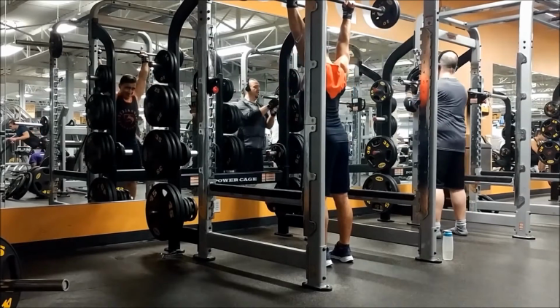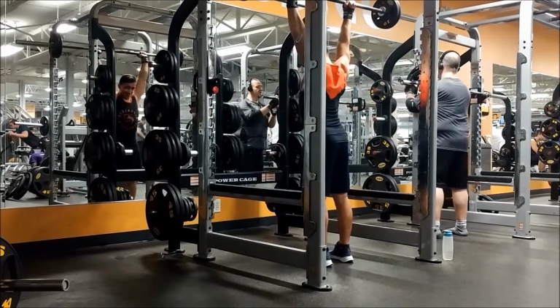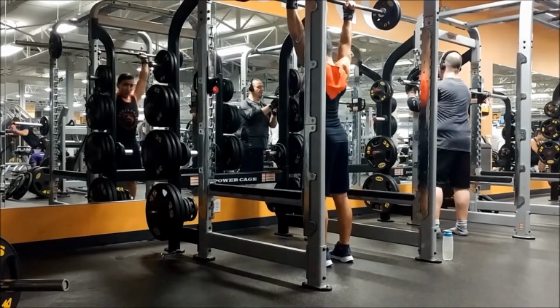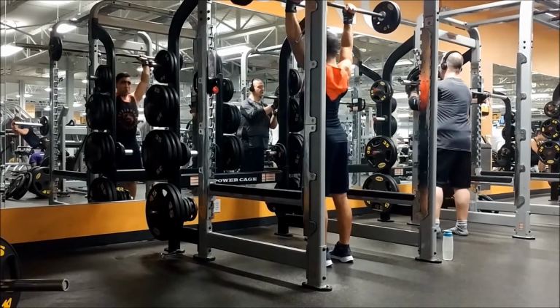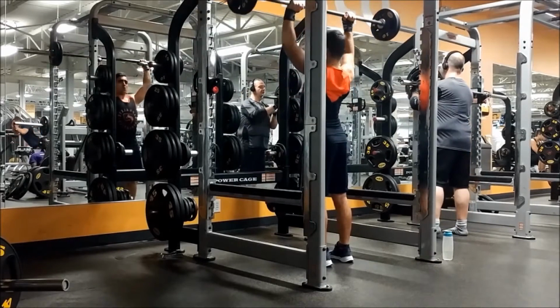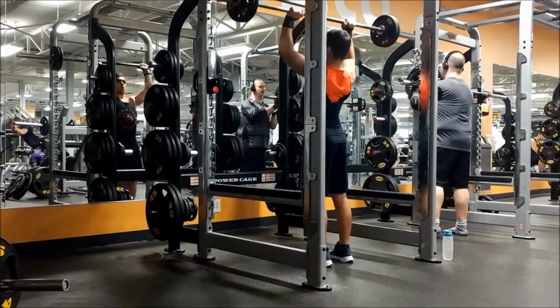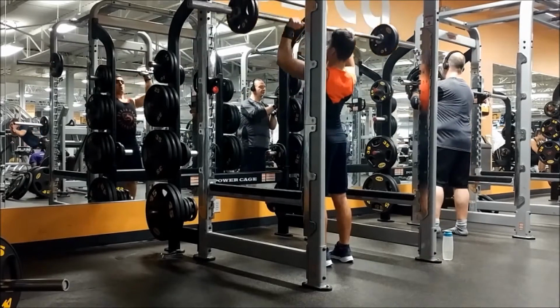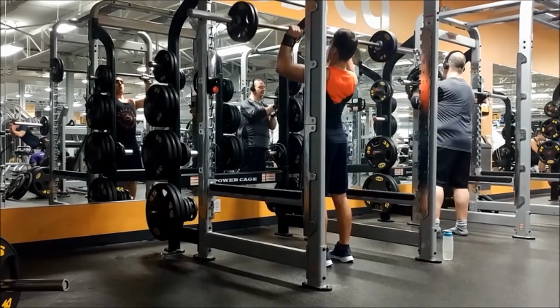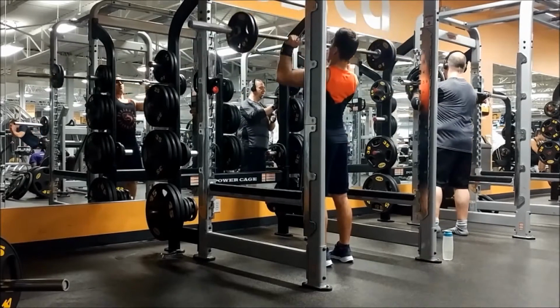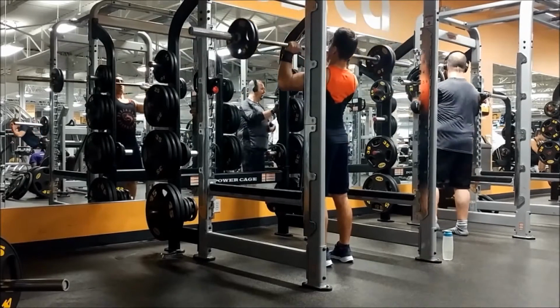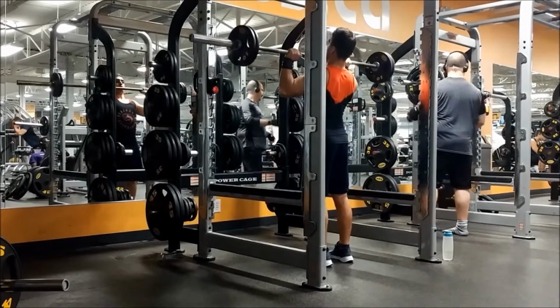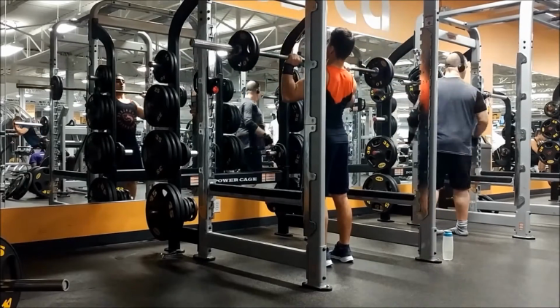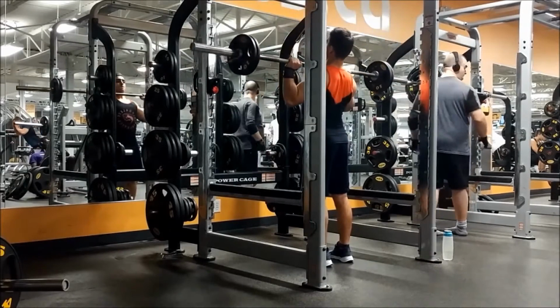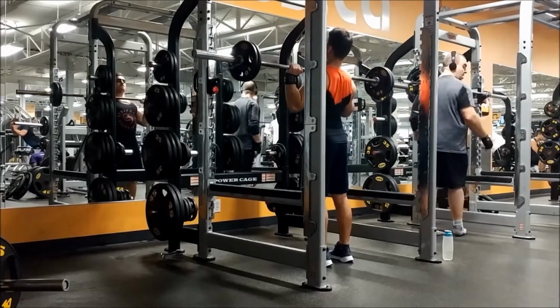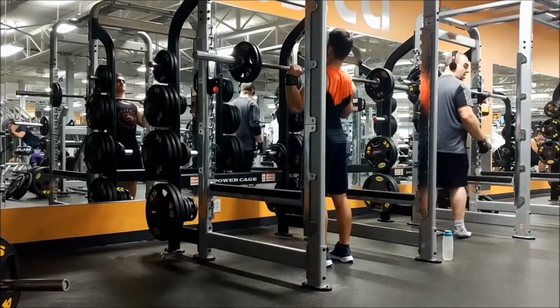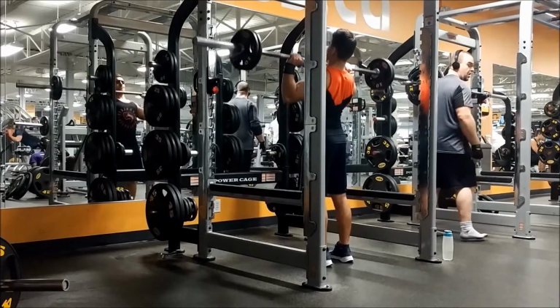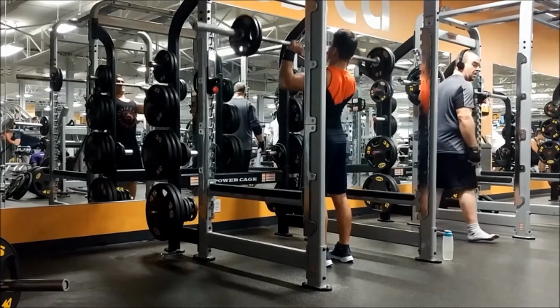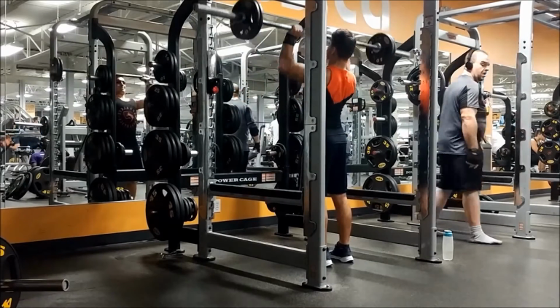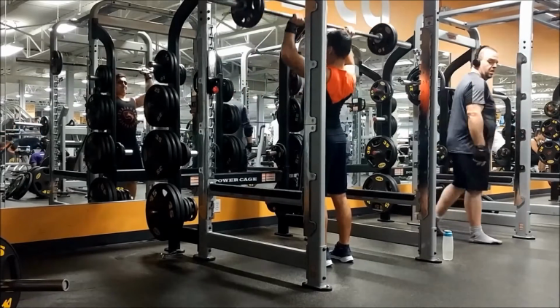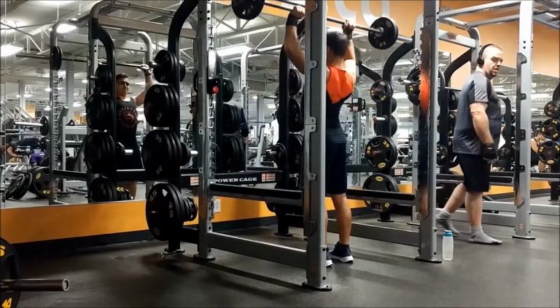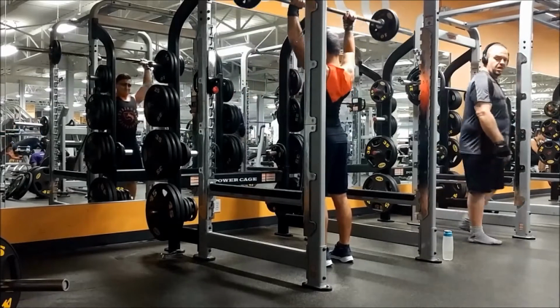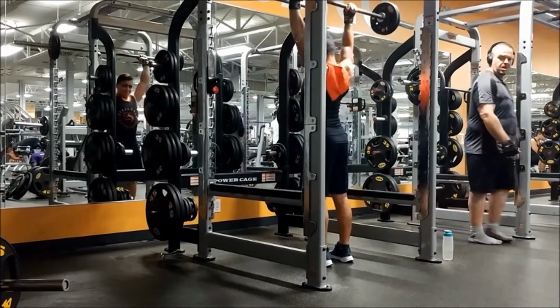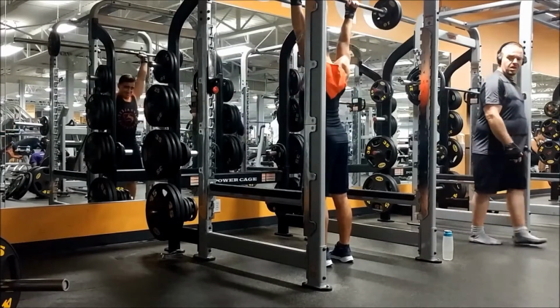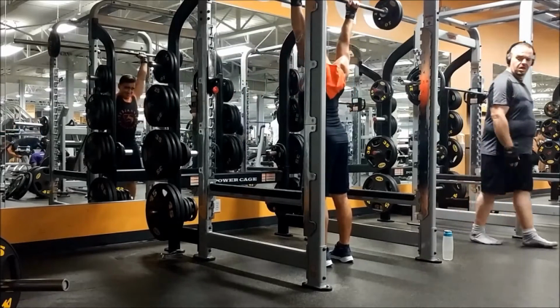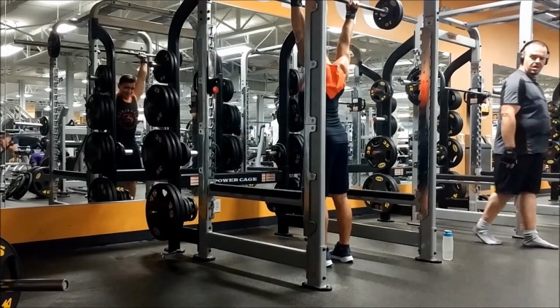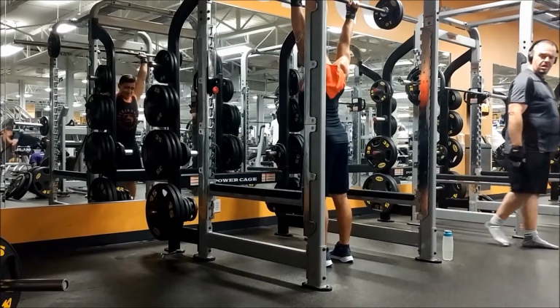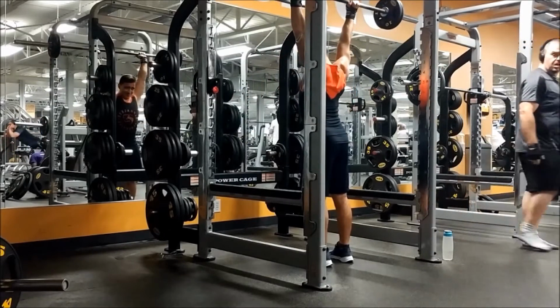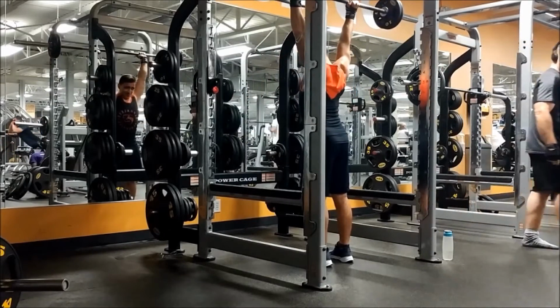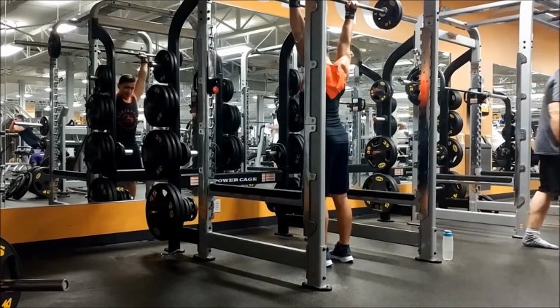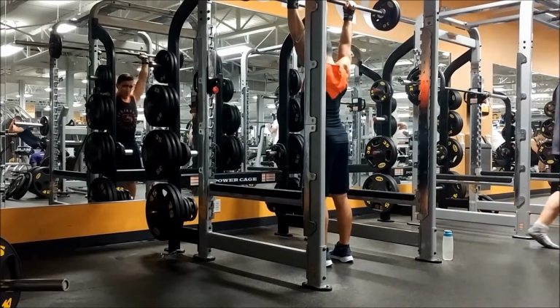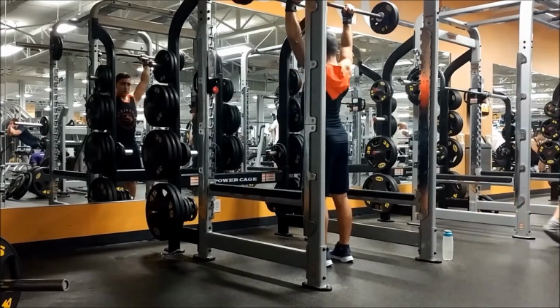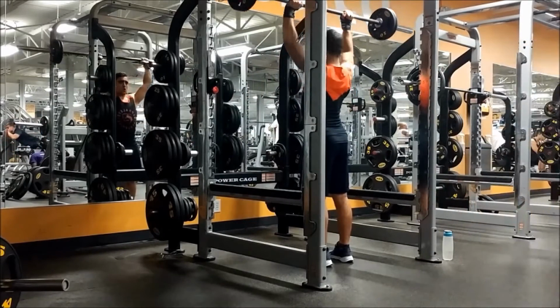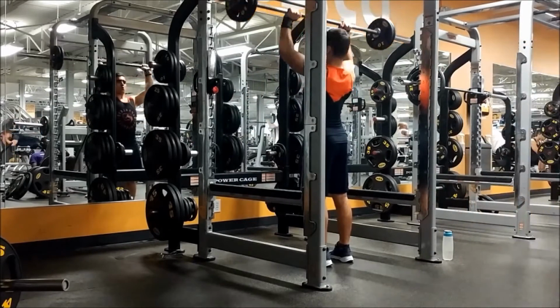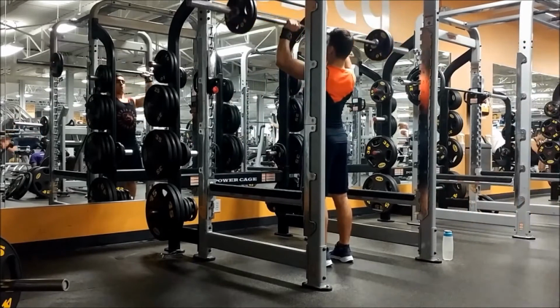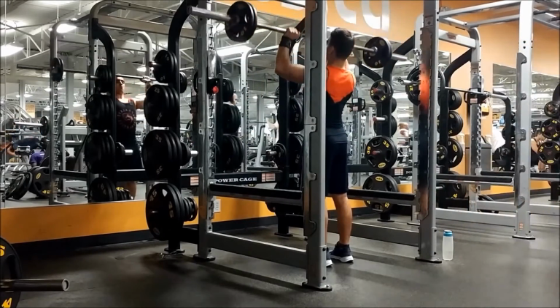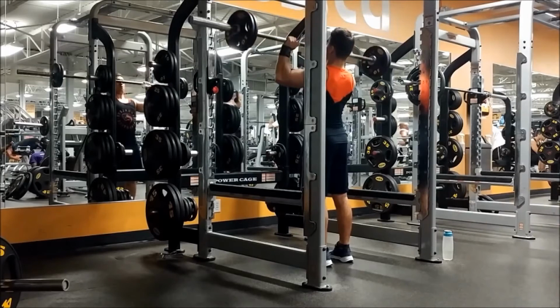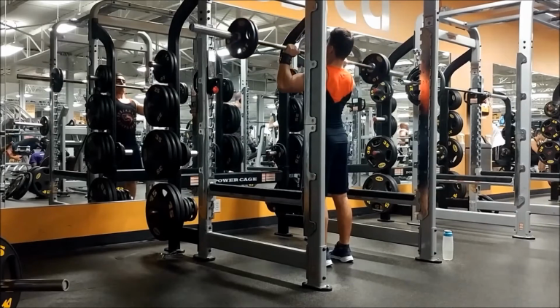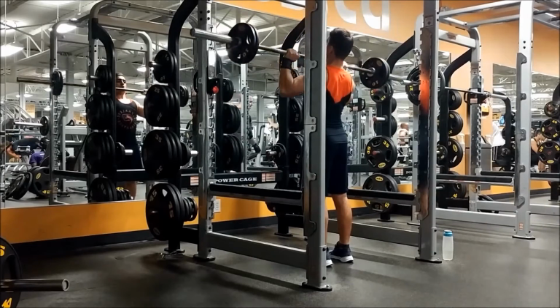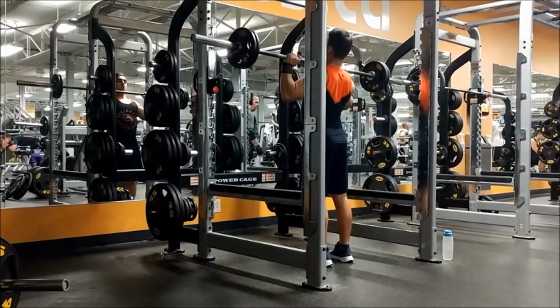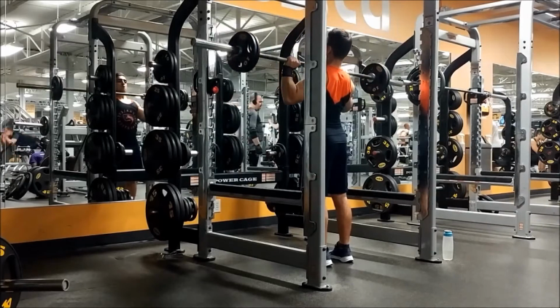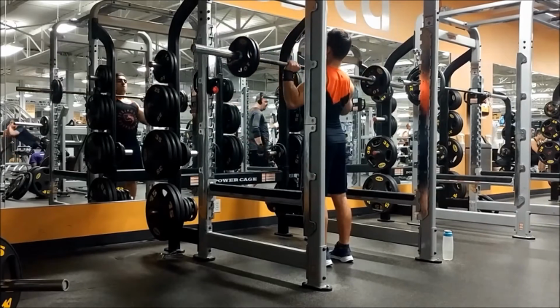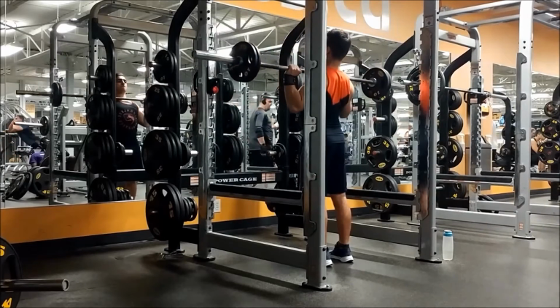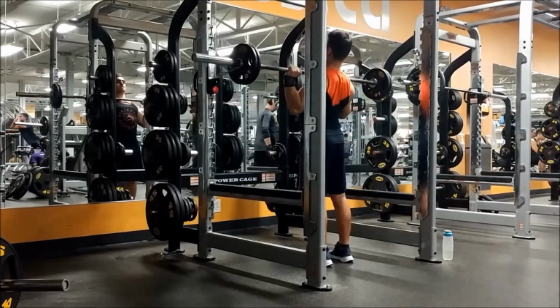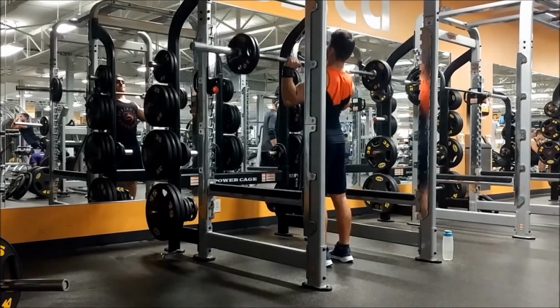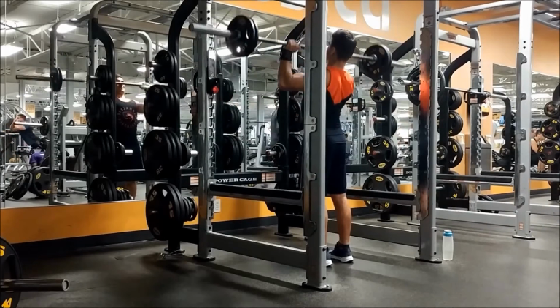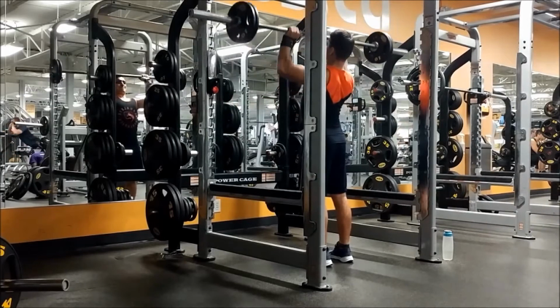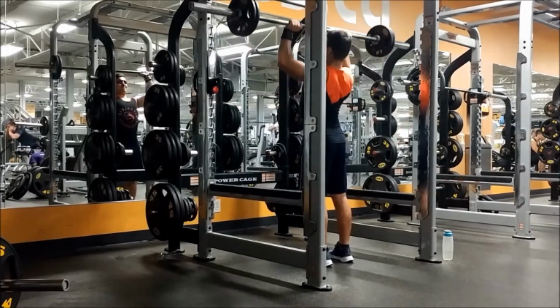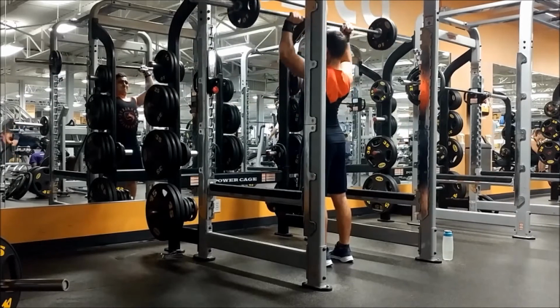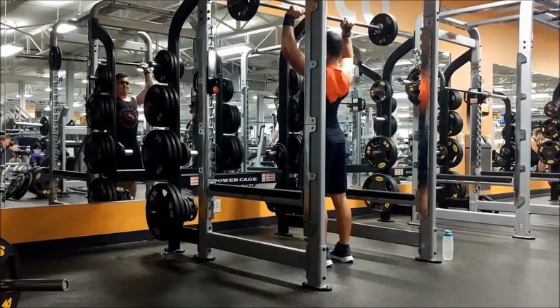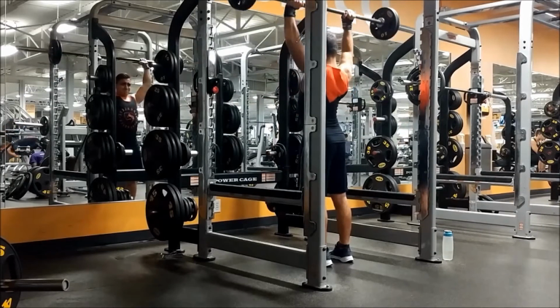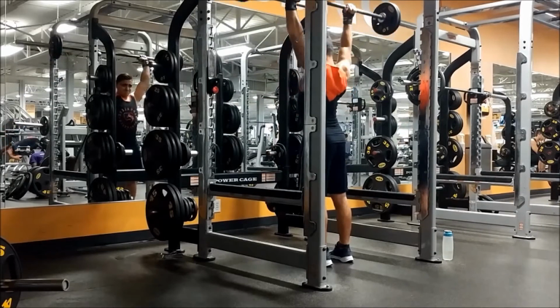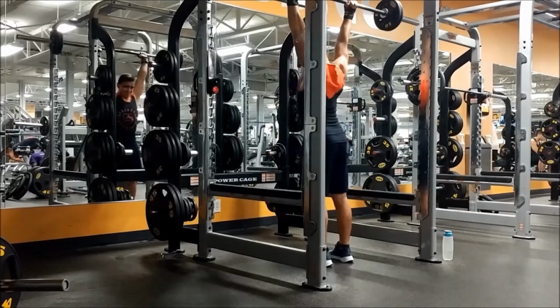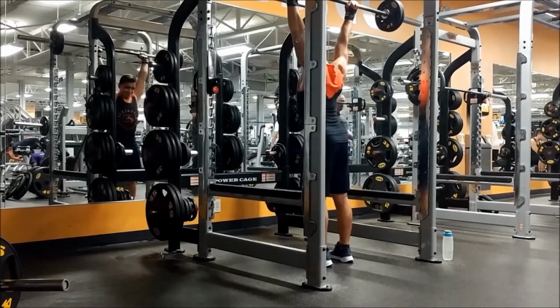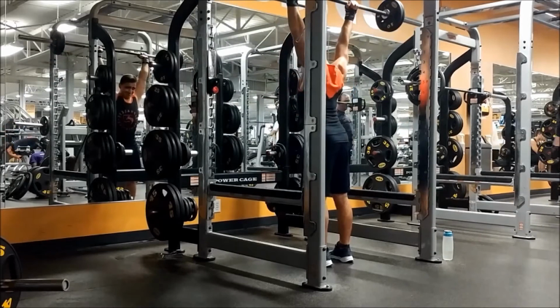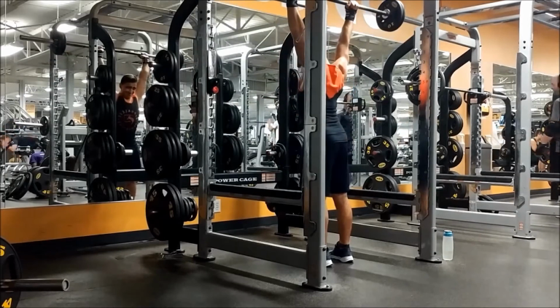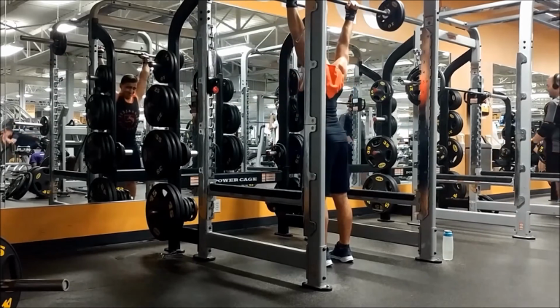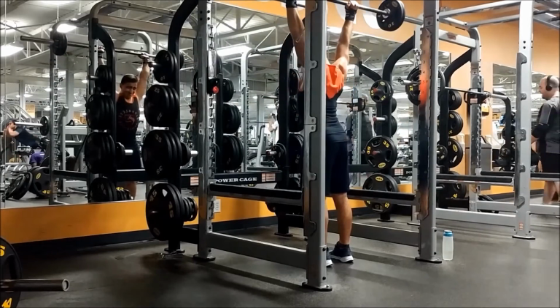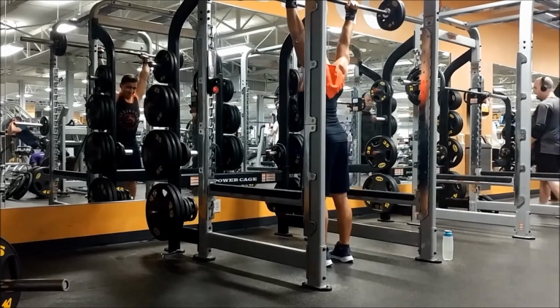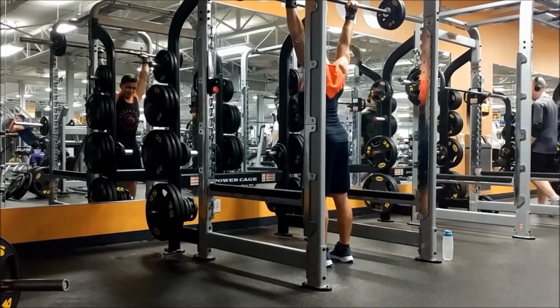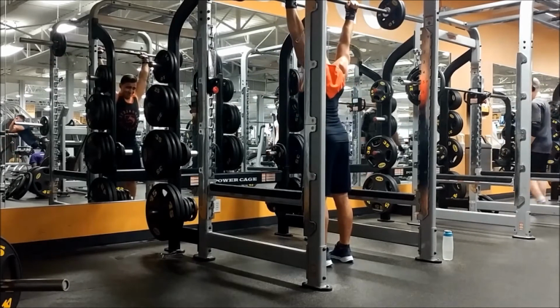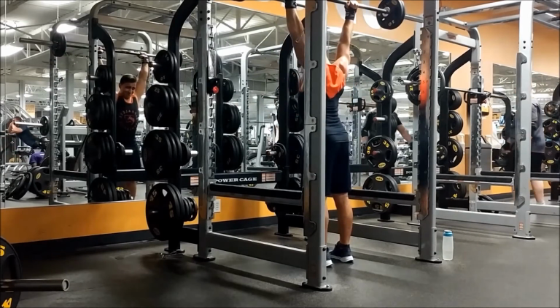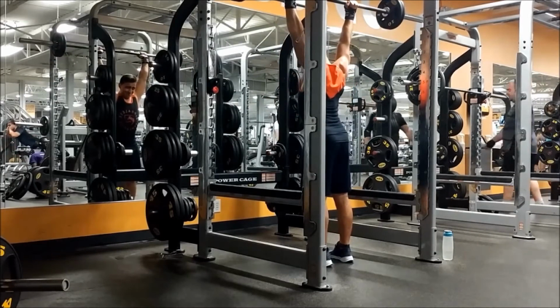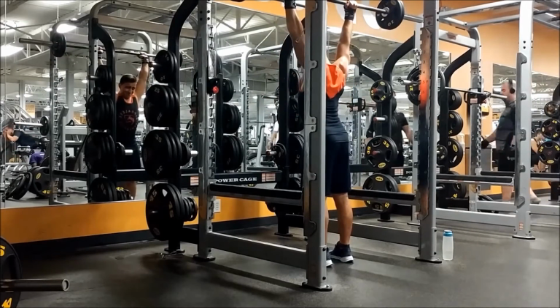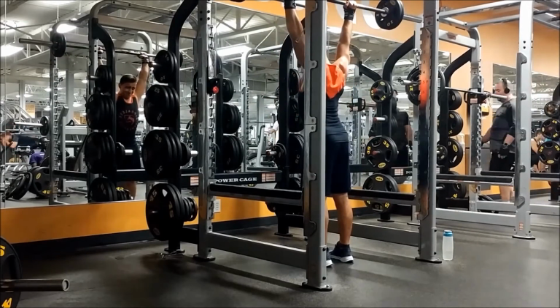The second tip is squeeze your glutes the whole time. Third, go really slow — because if you go too quickly you can really injure the rotator cuff.